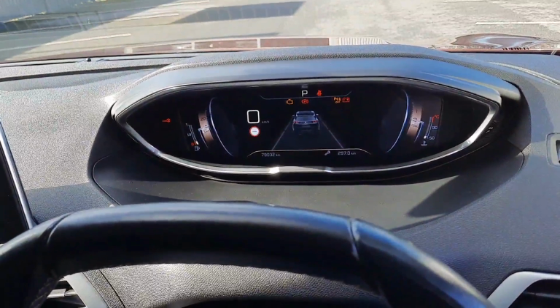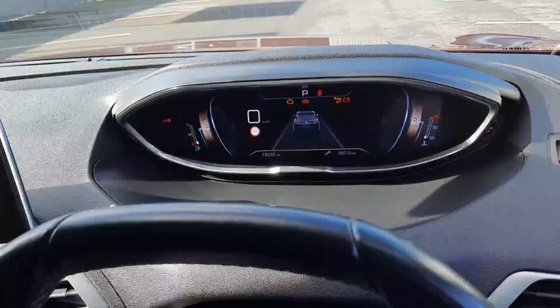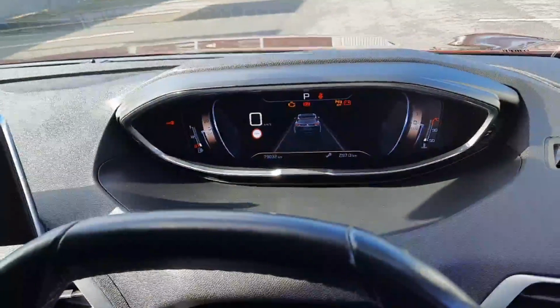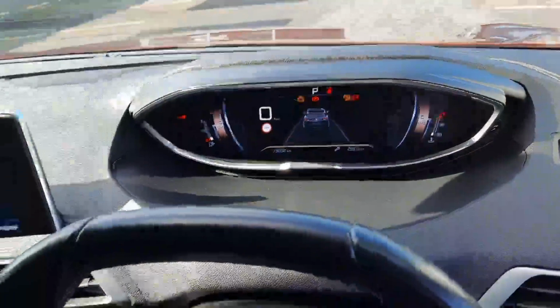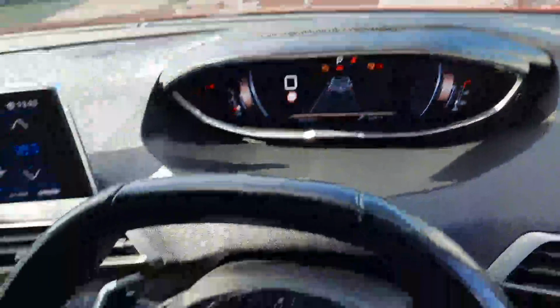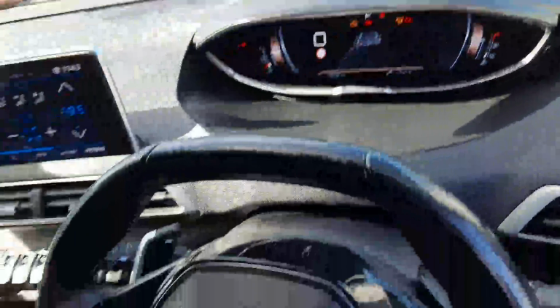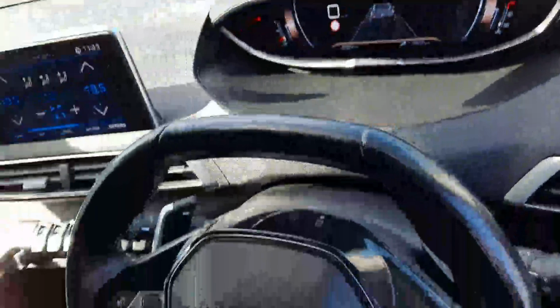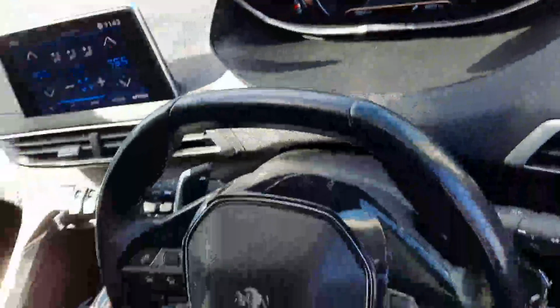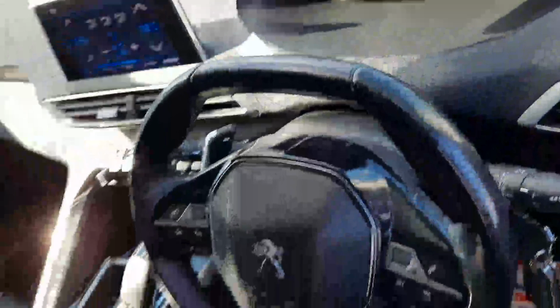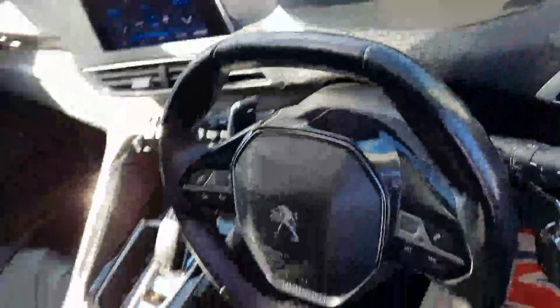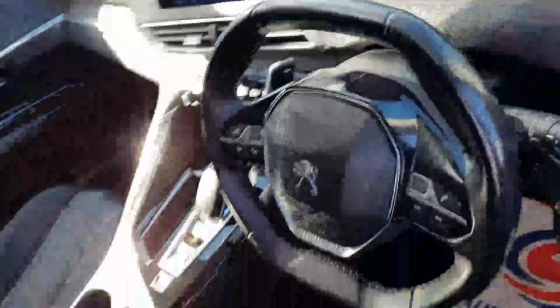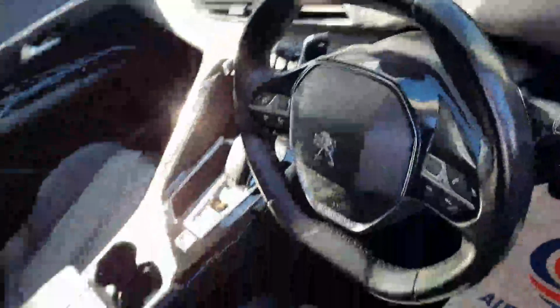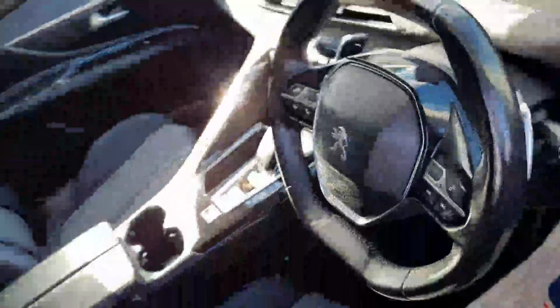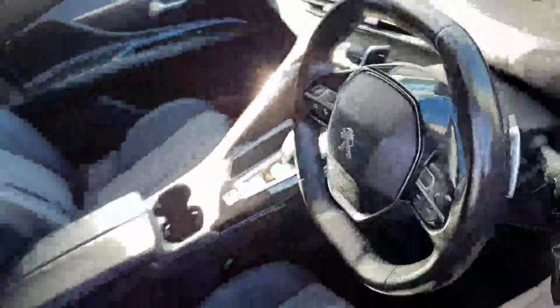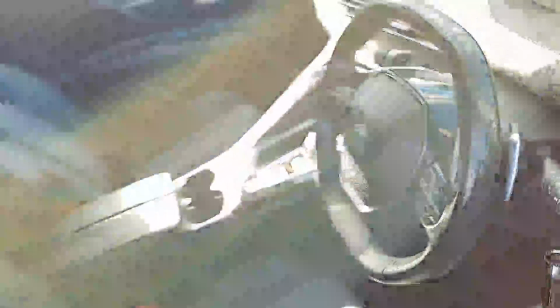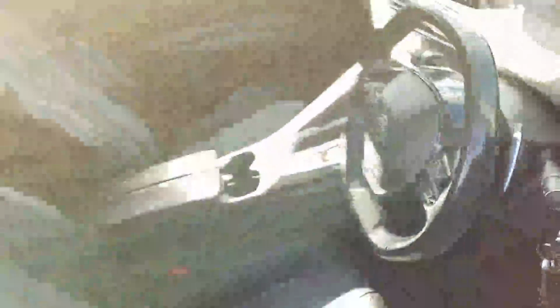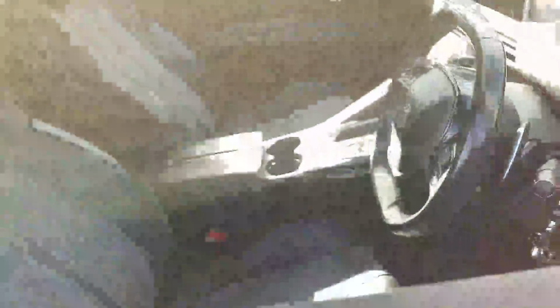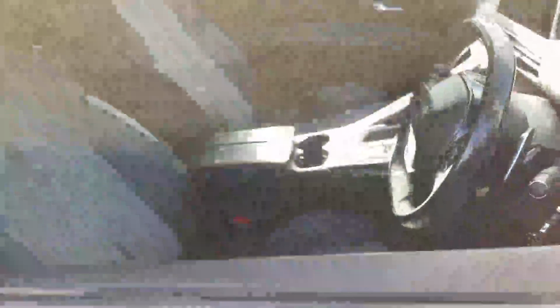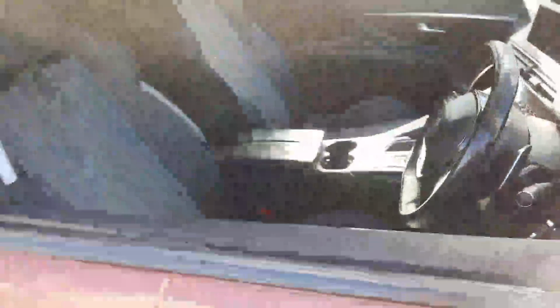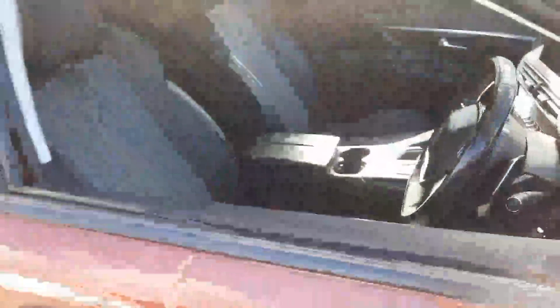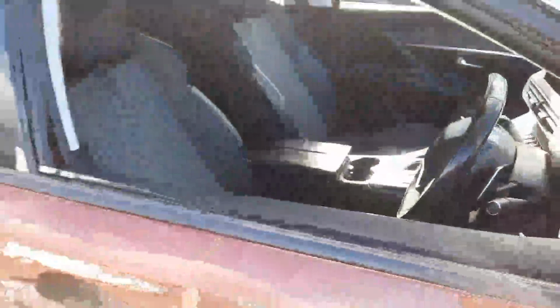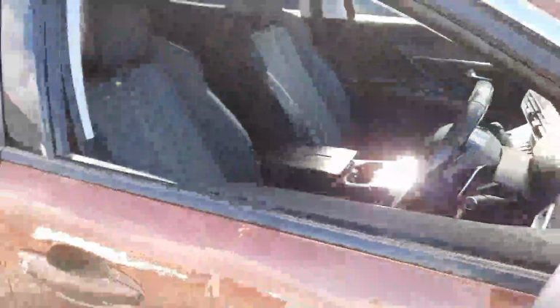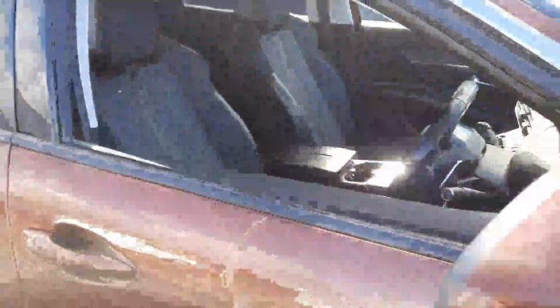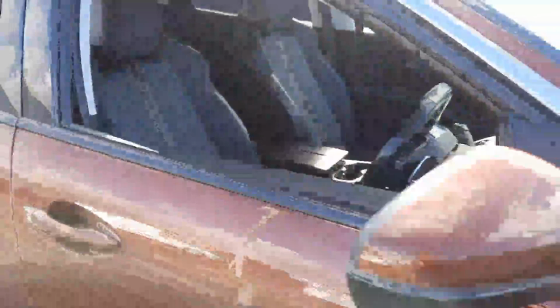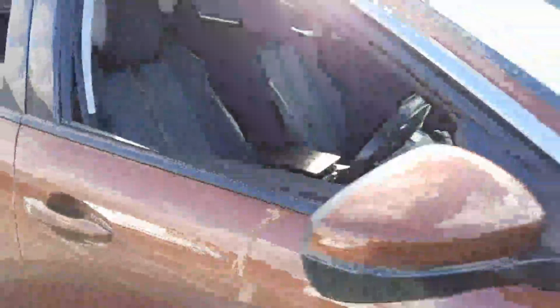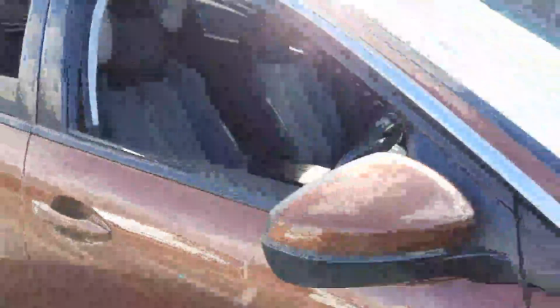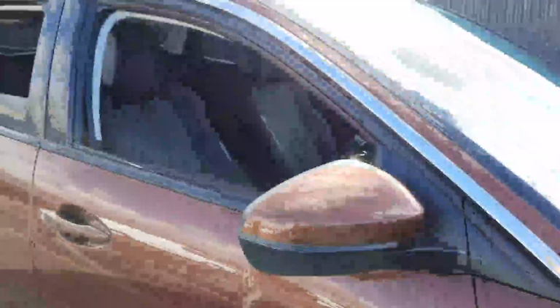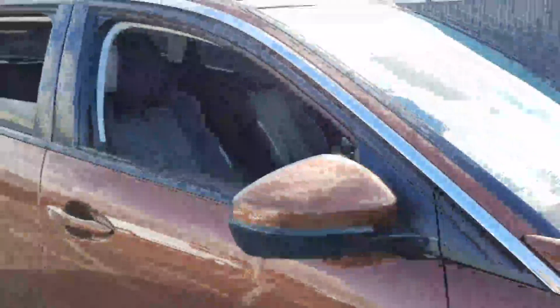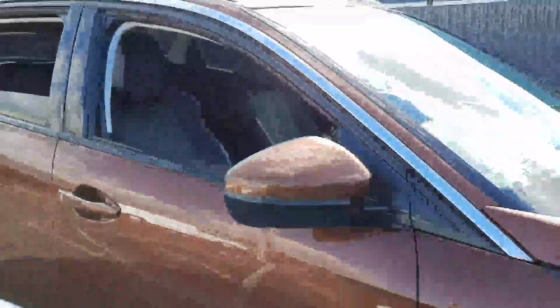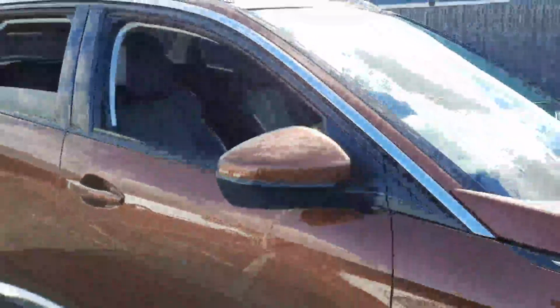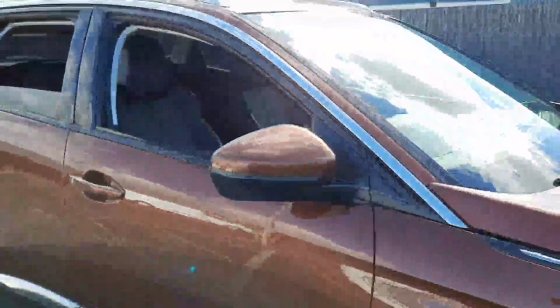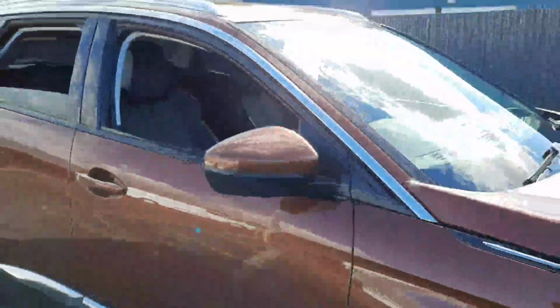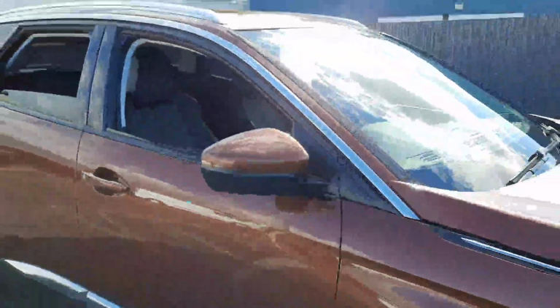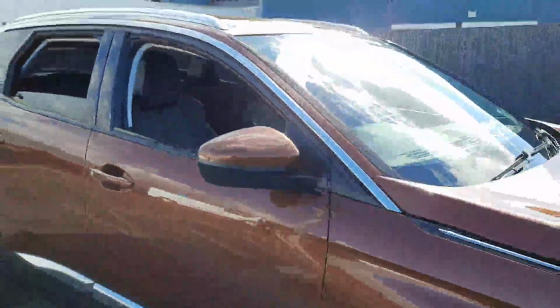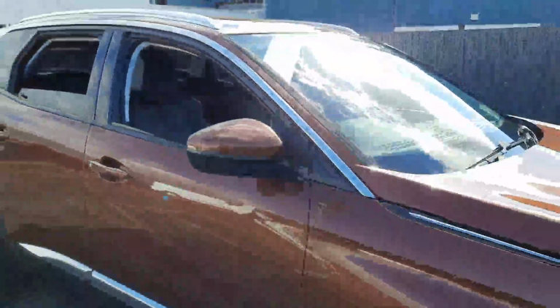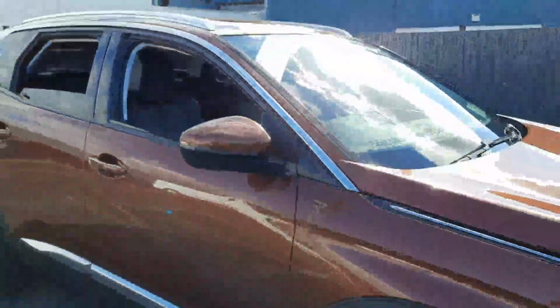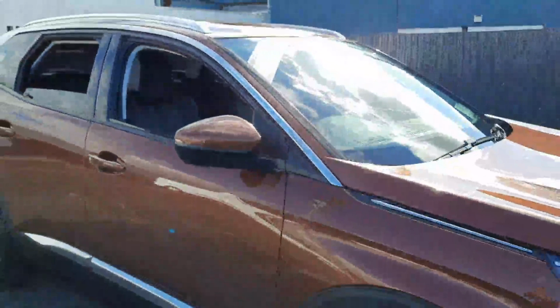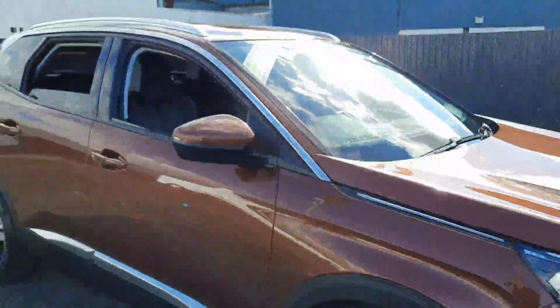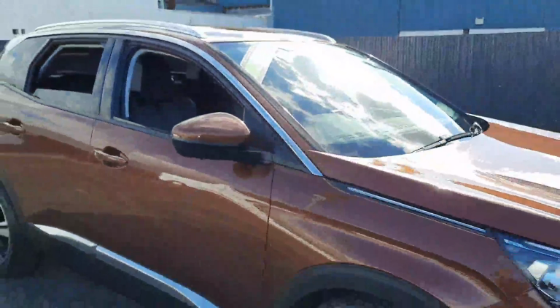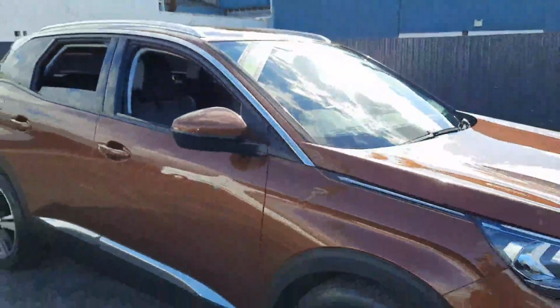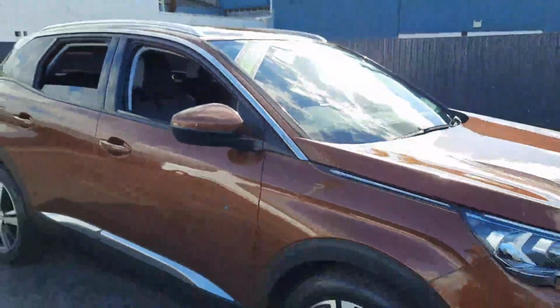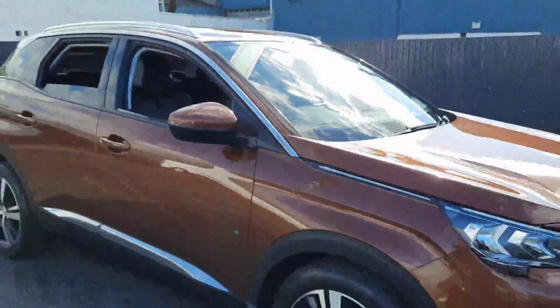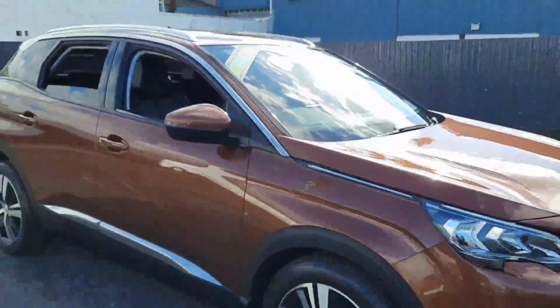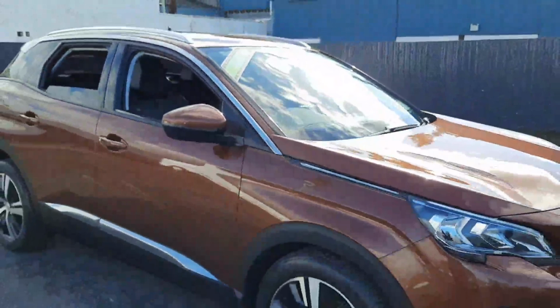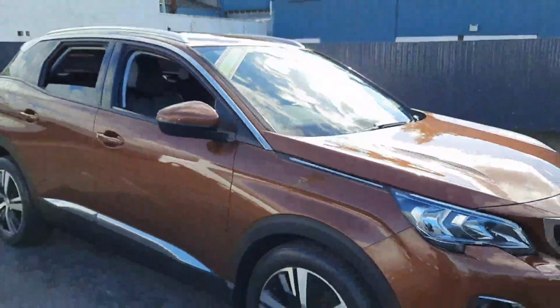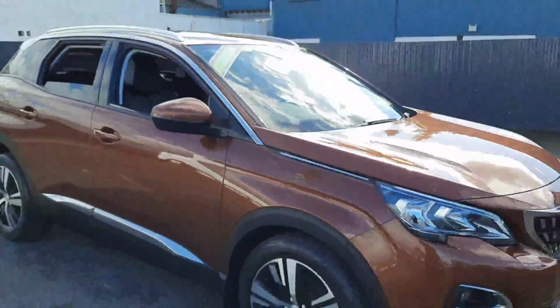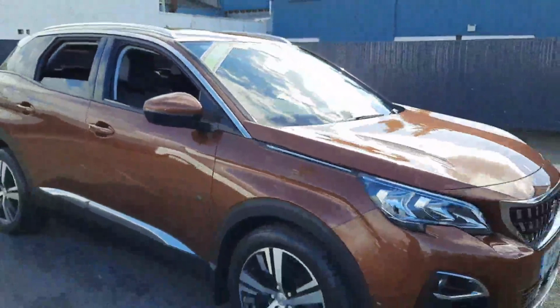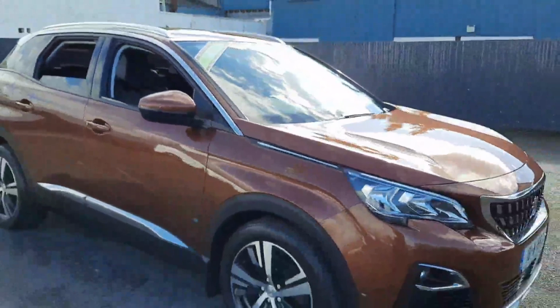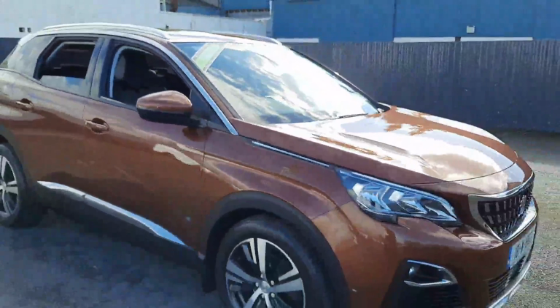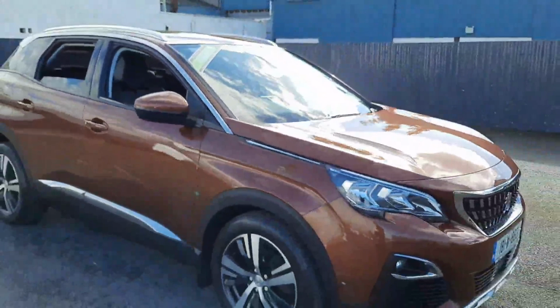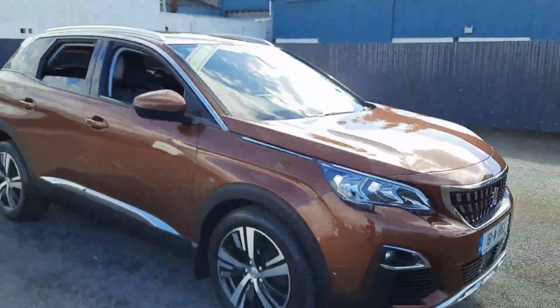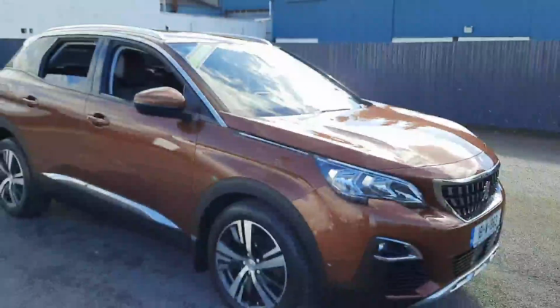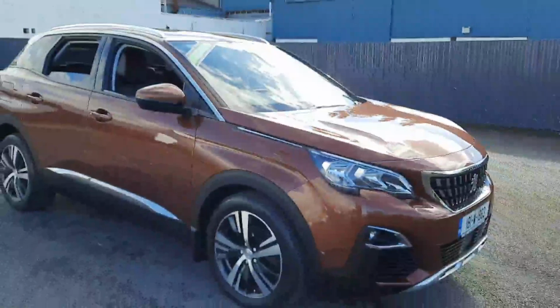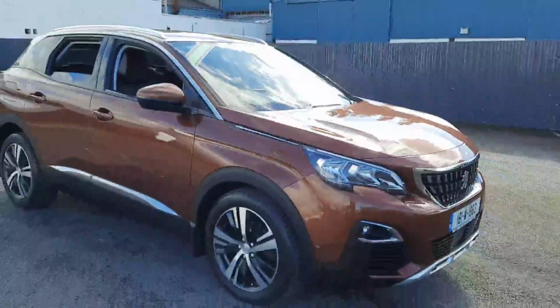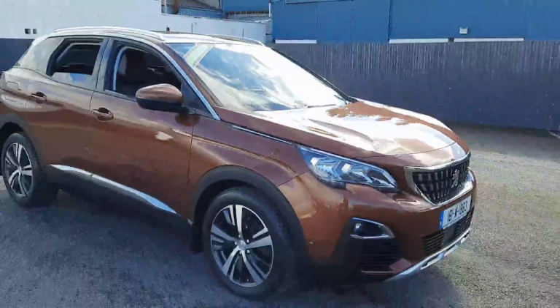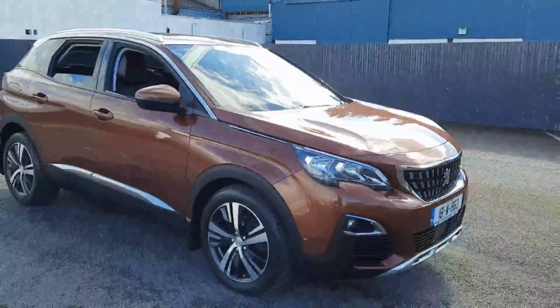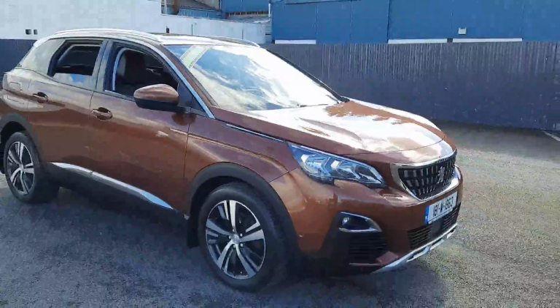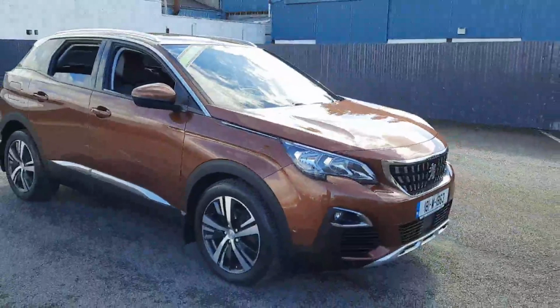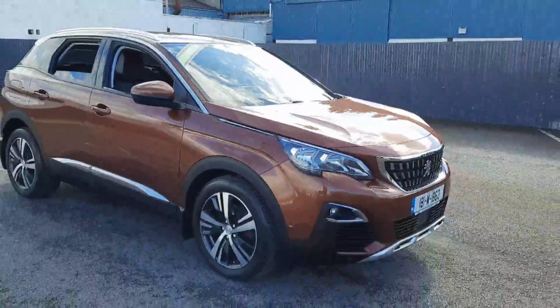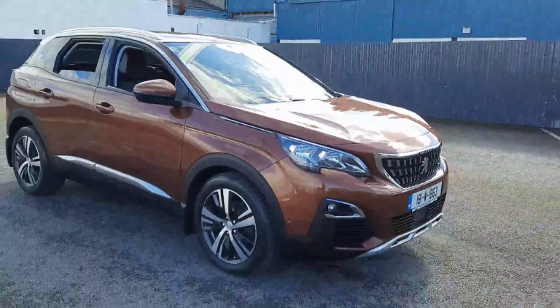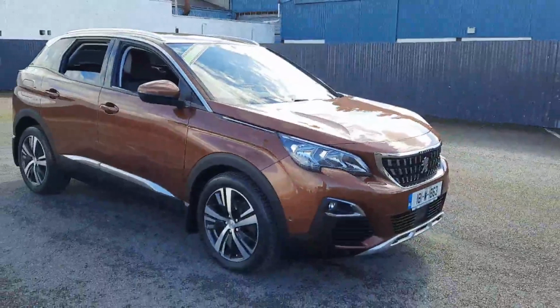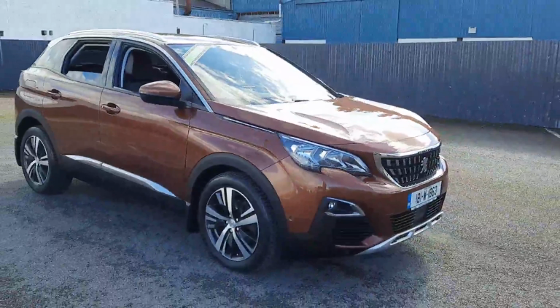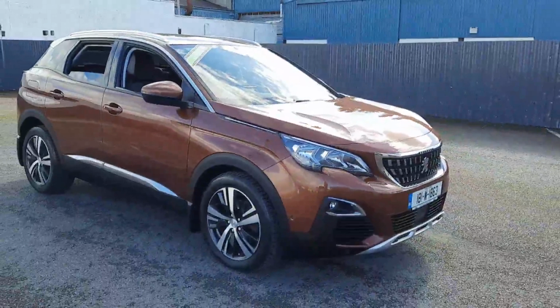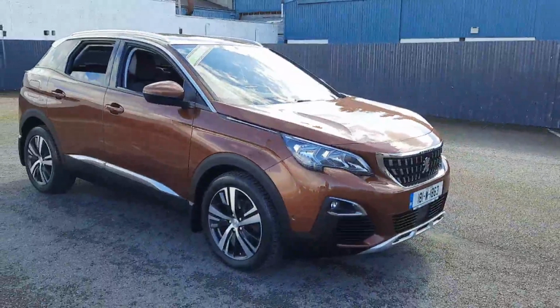So overall a really really nice car. If you need any more information give us a call on 052 6125 300. Thanks!